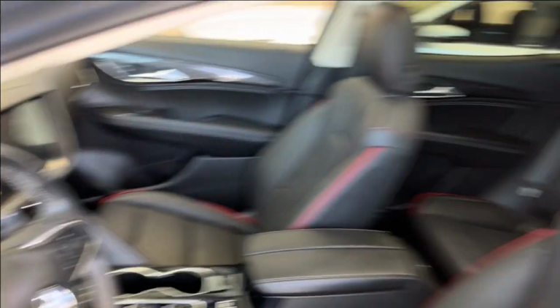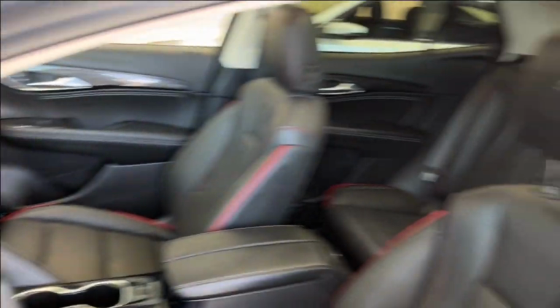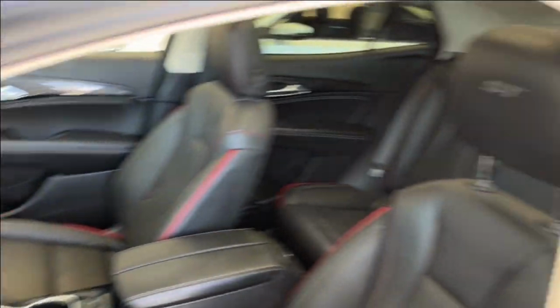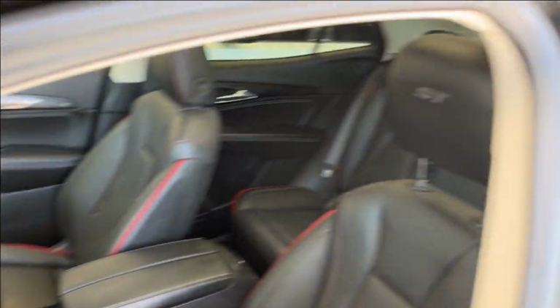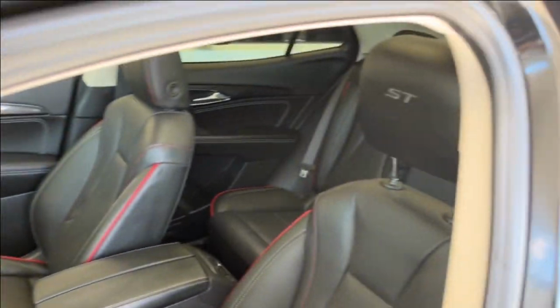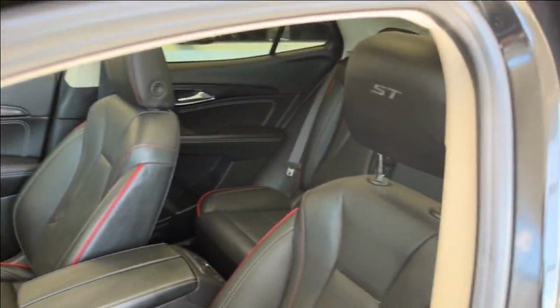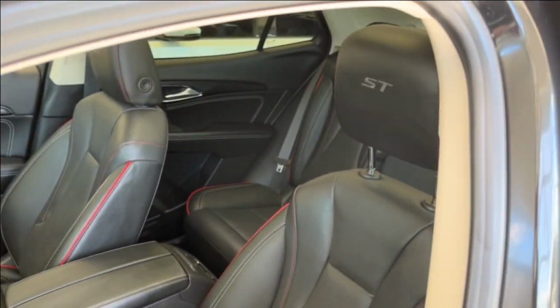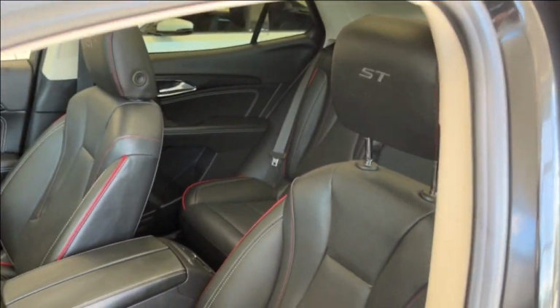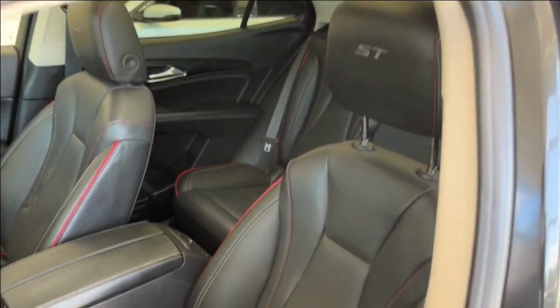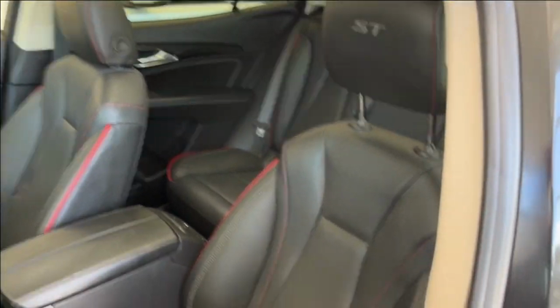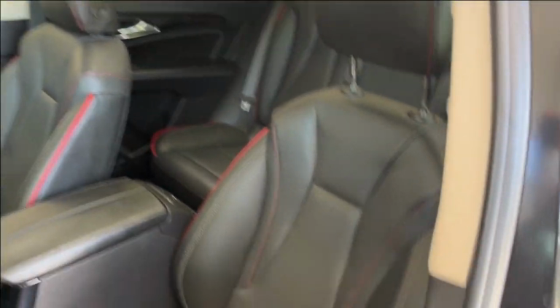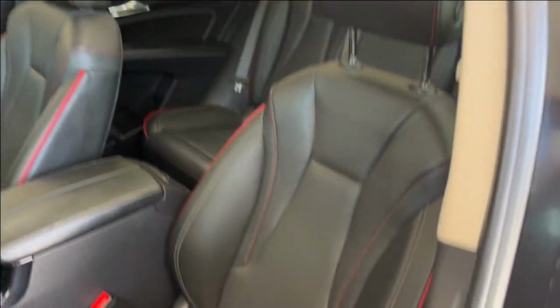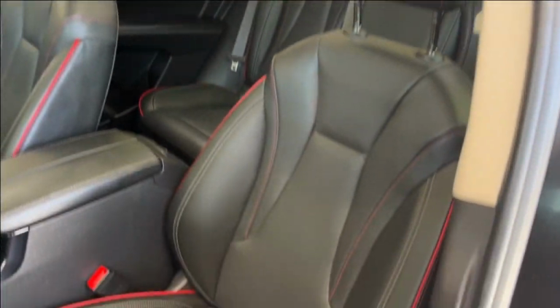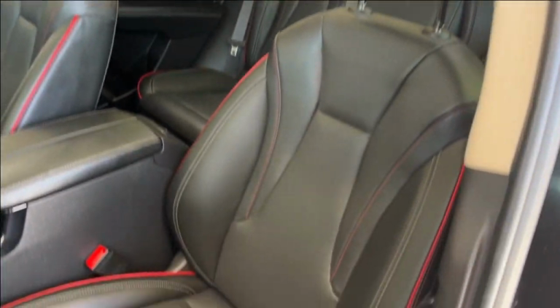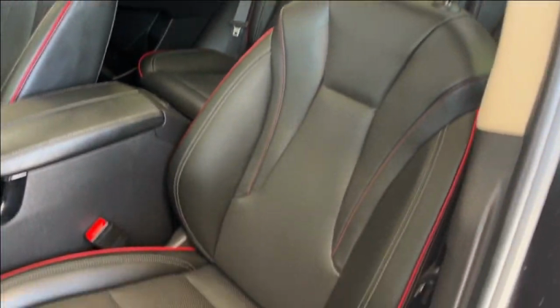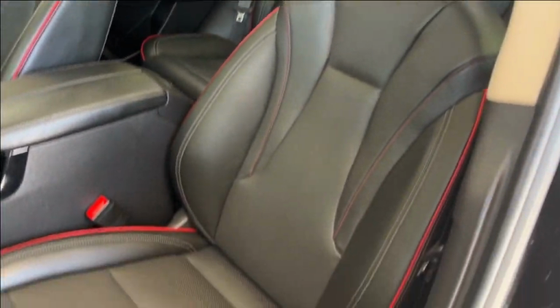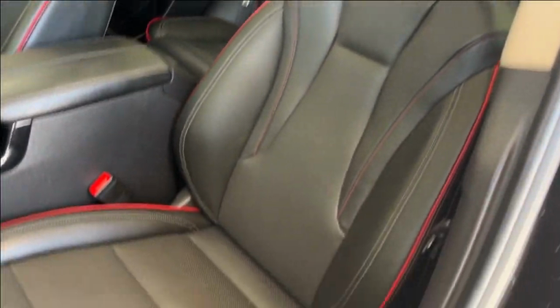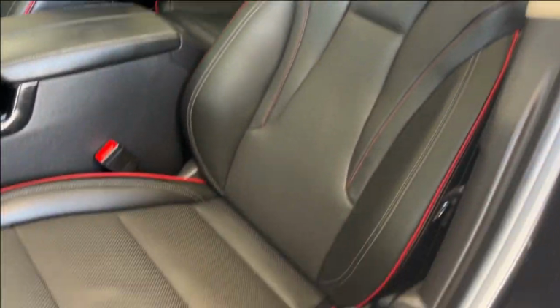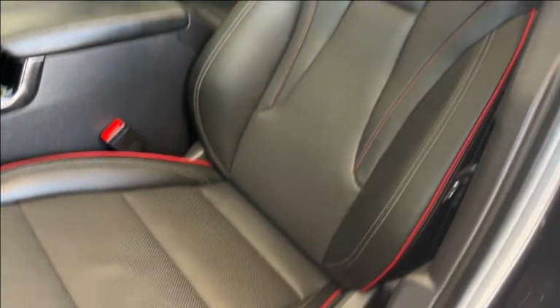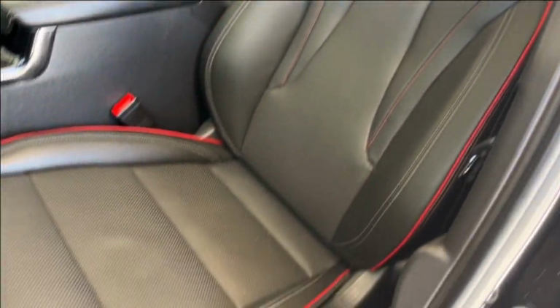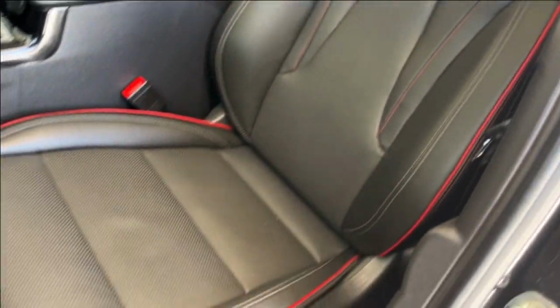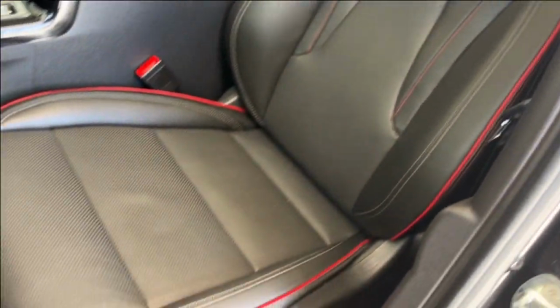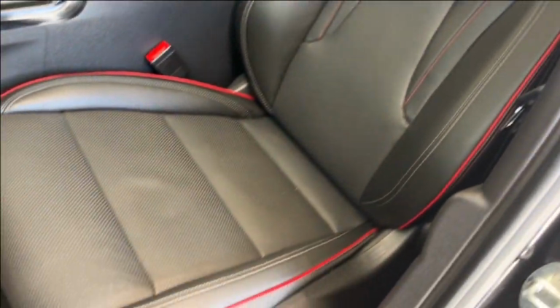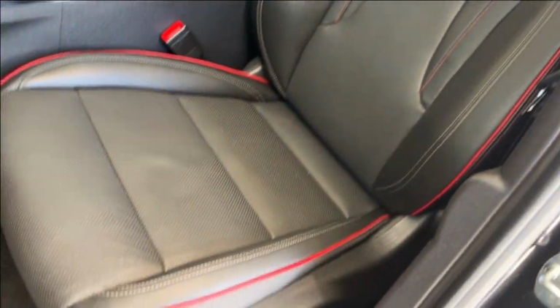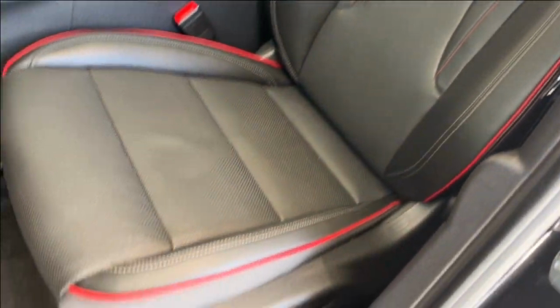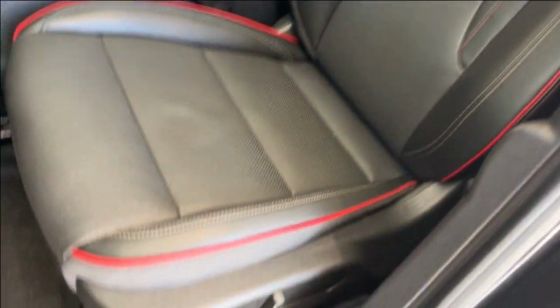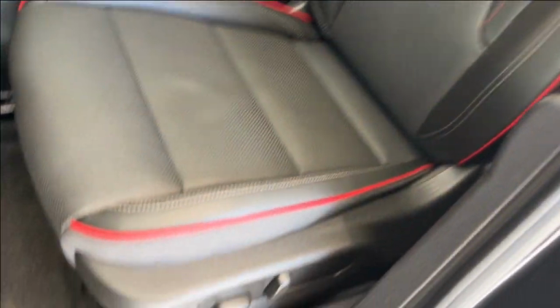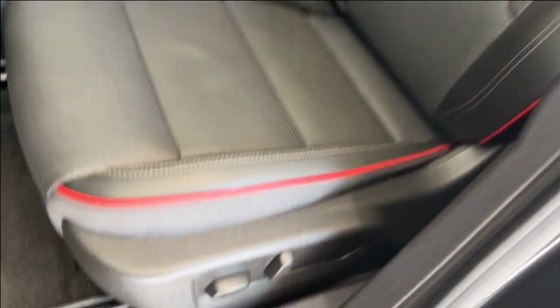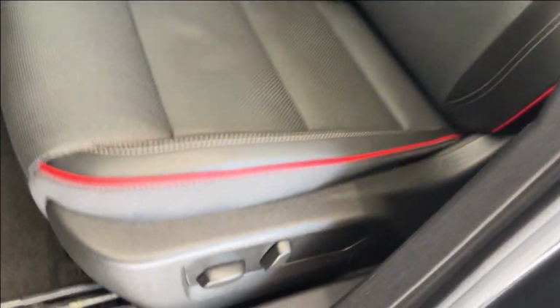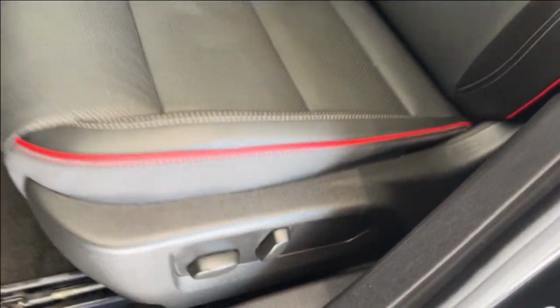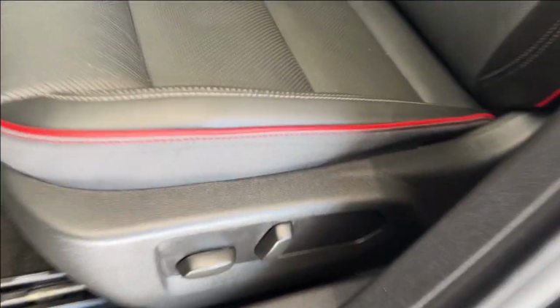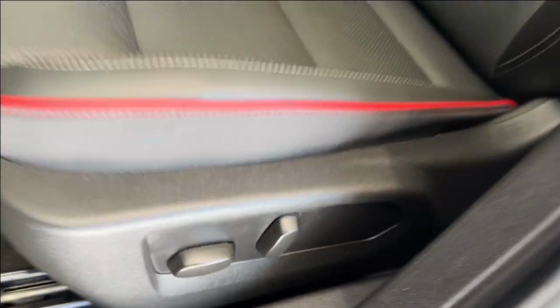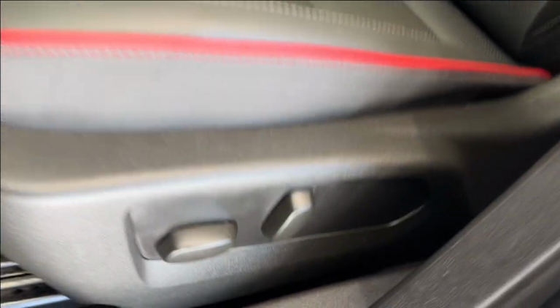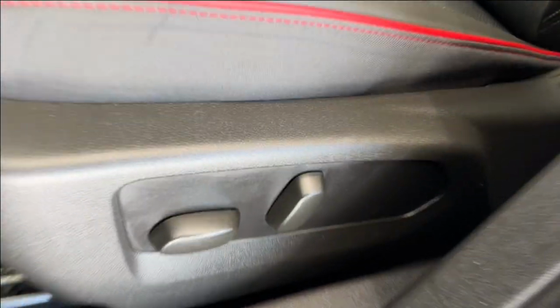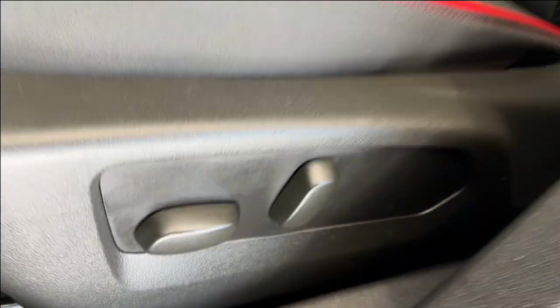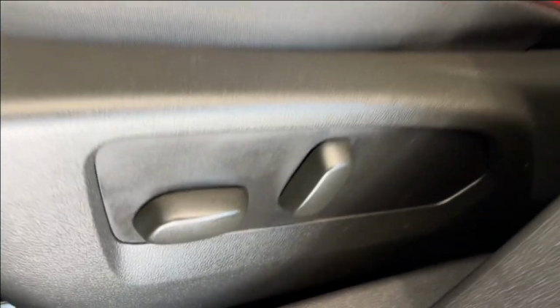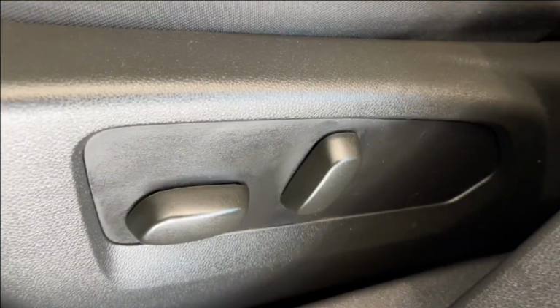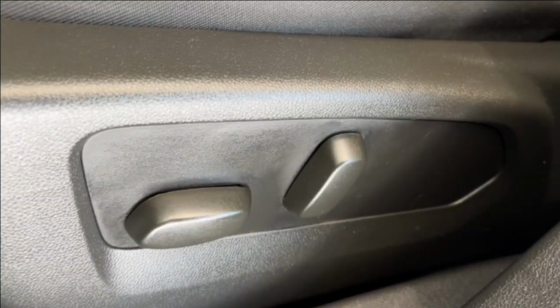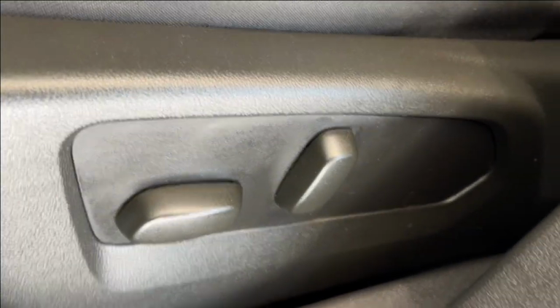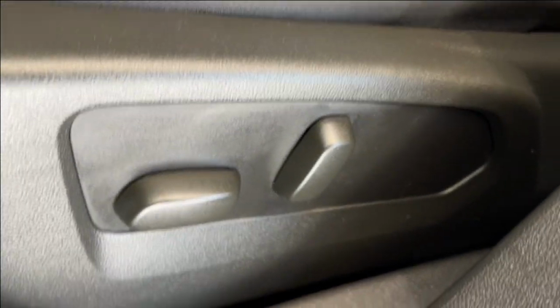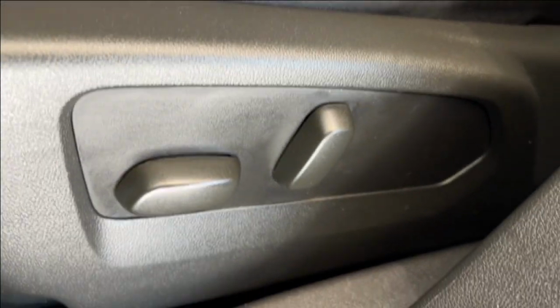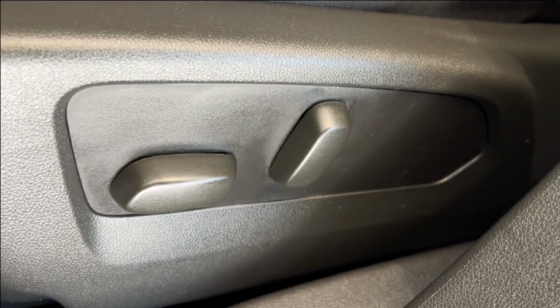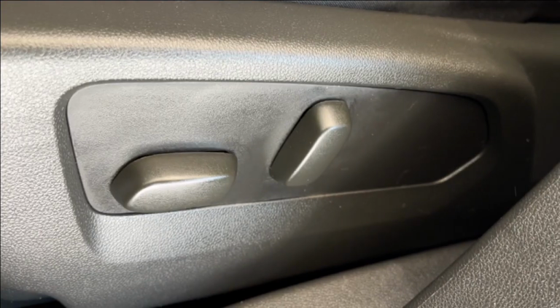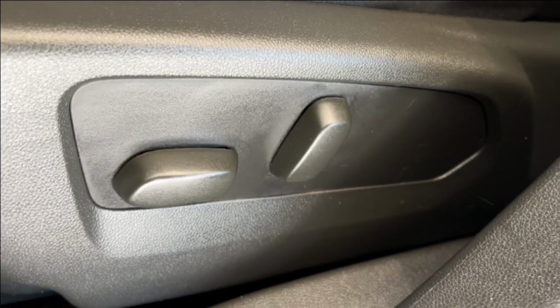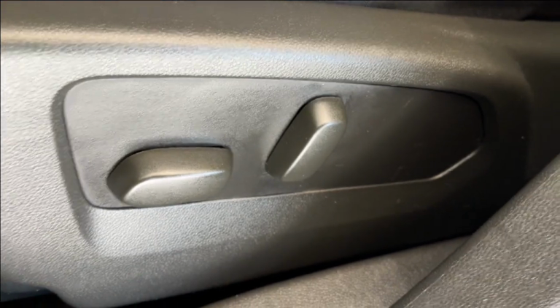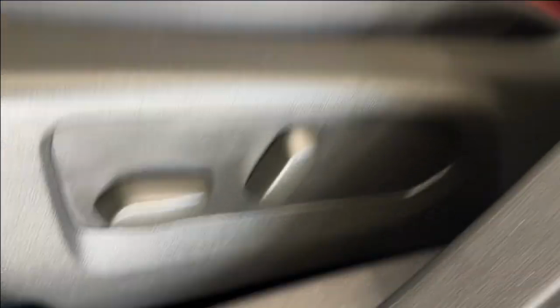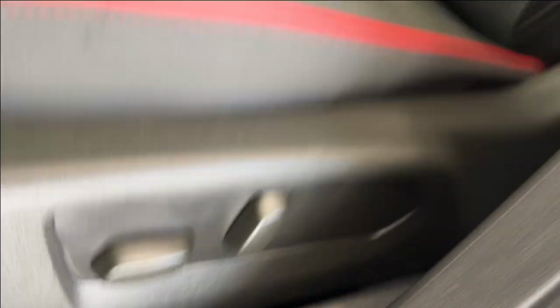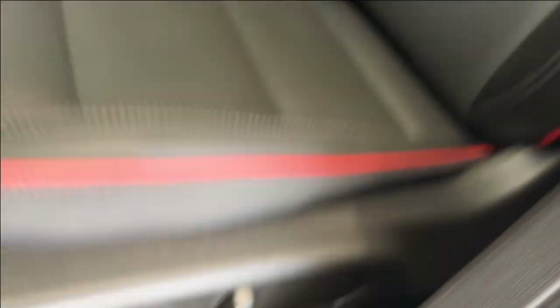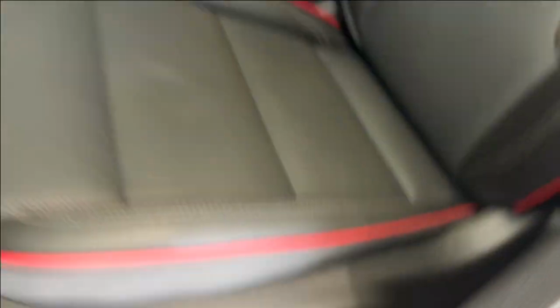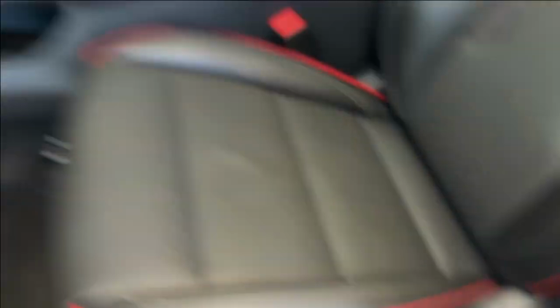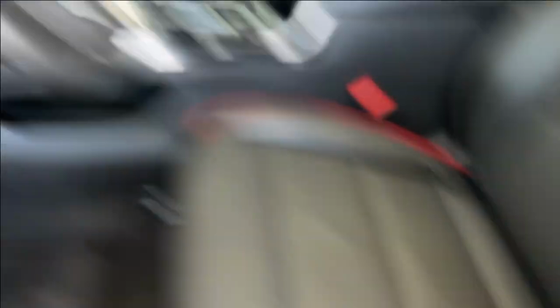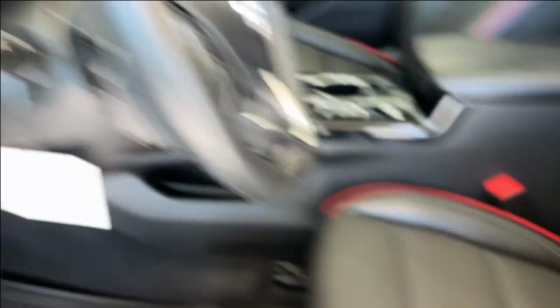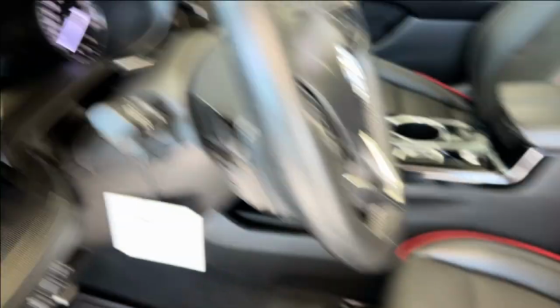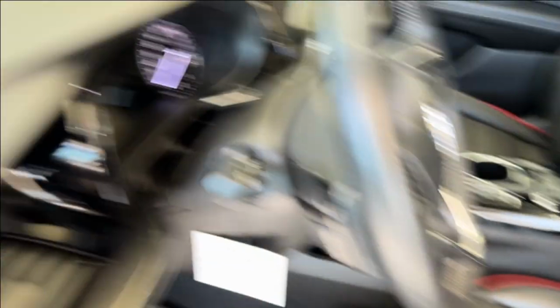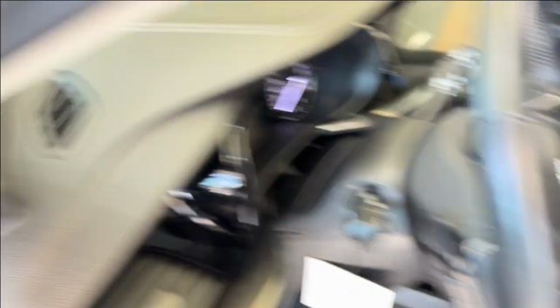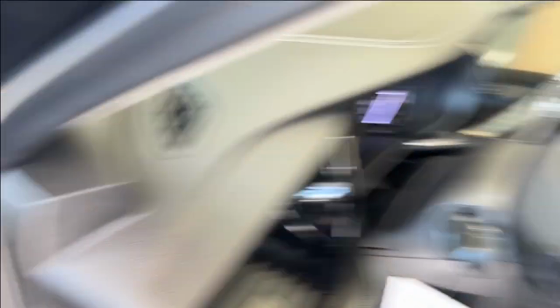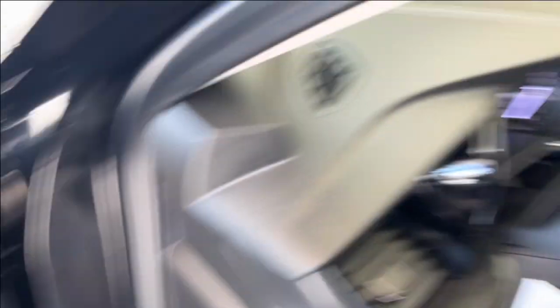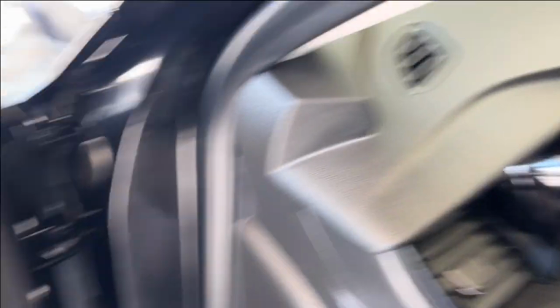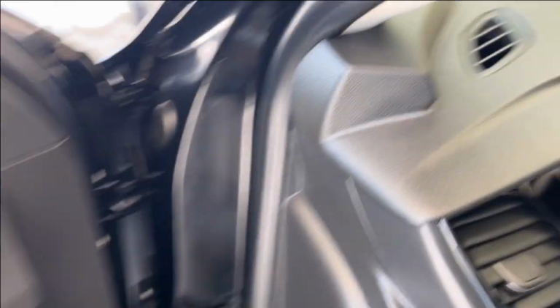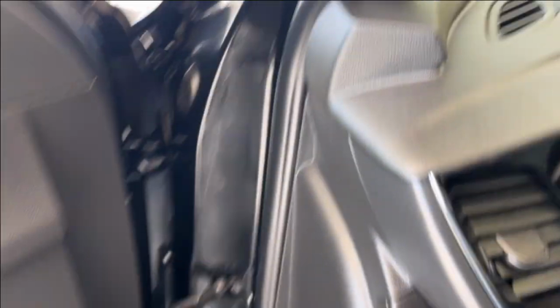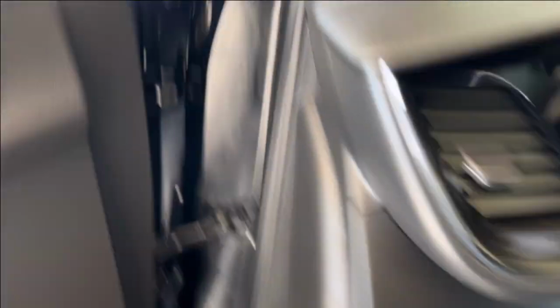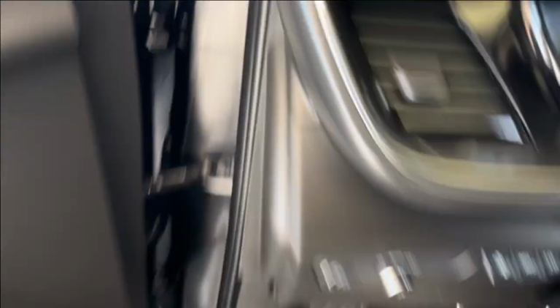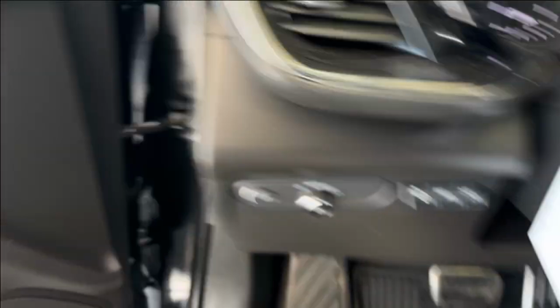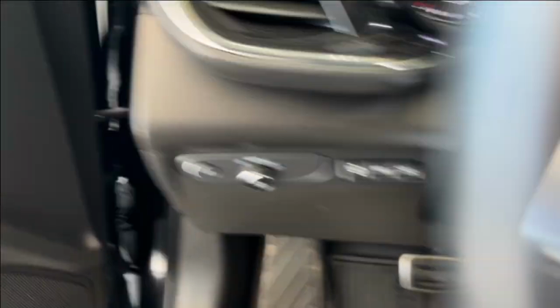Taking a look at the seats, we have a red accent, power seating and power lumbar, and we can hop inside.